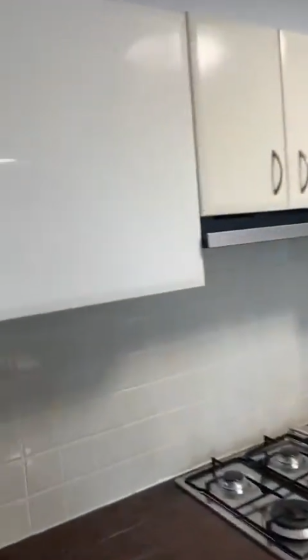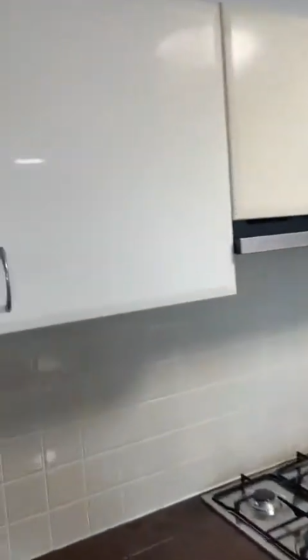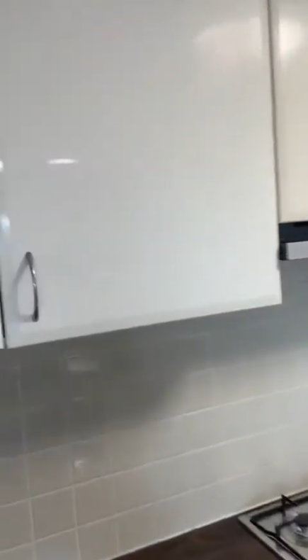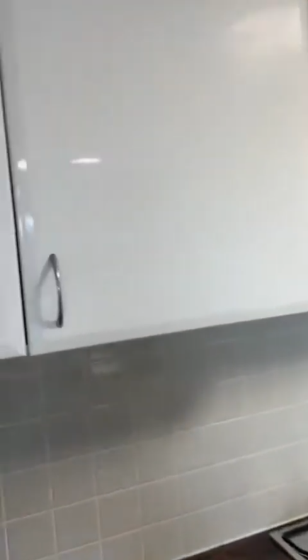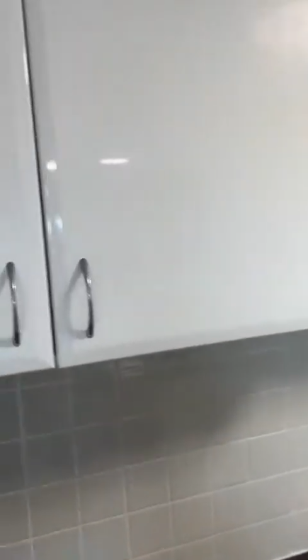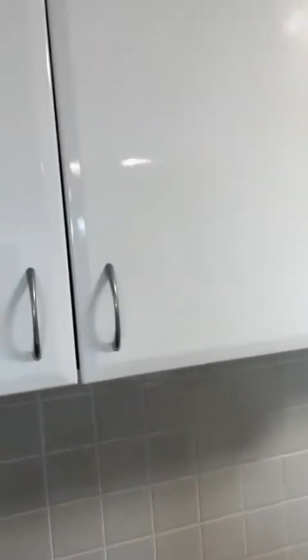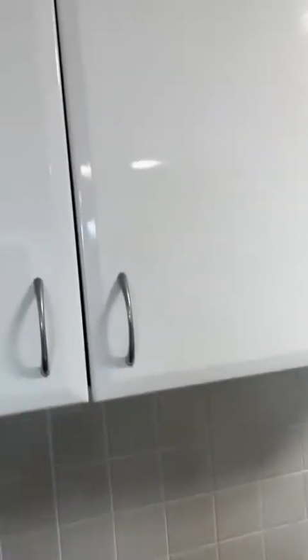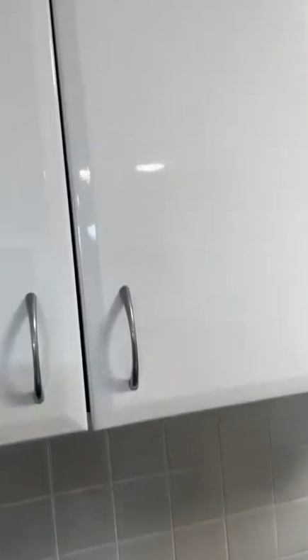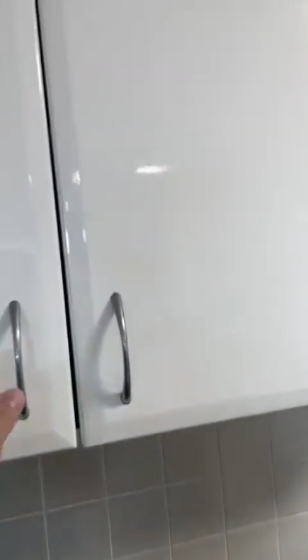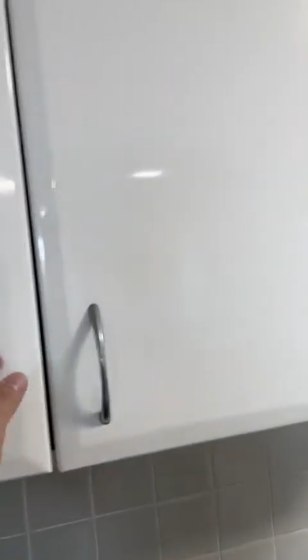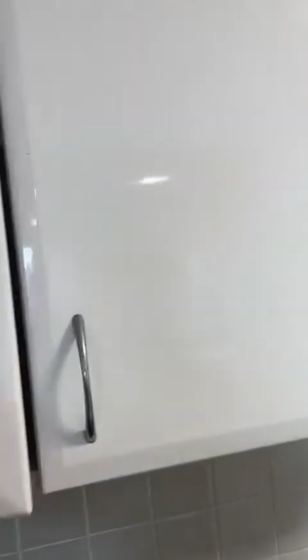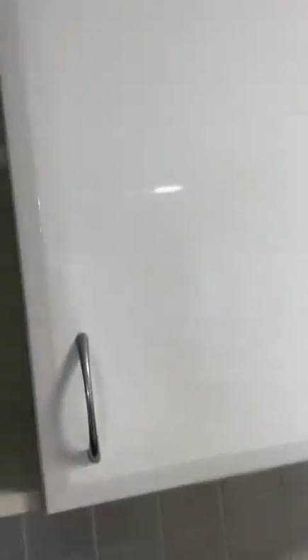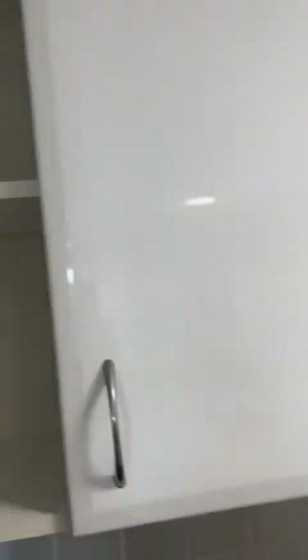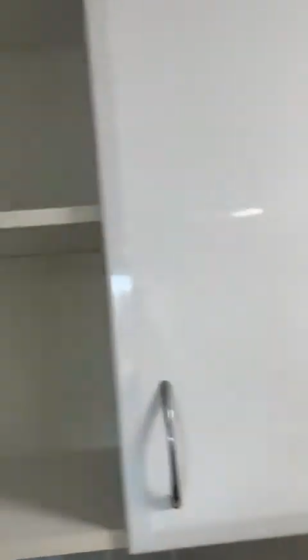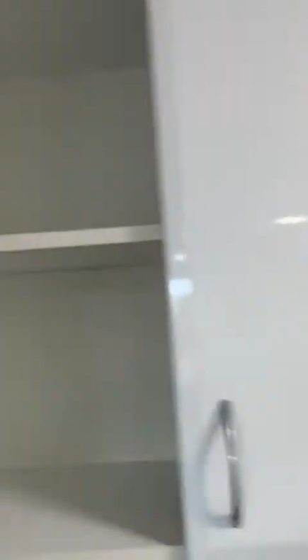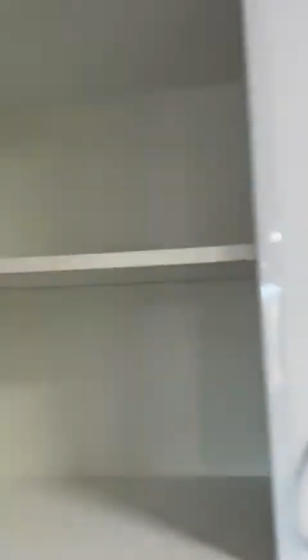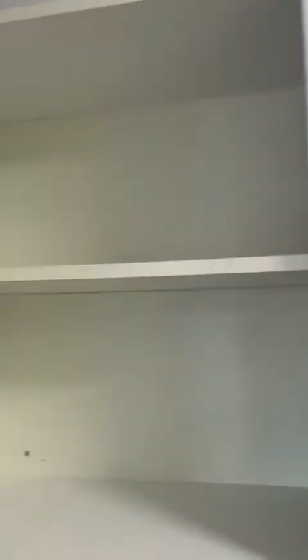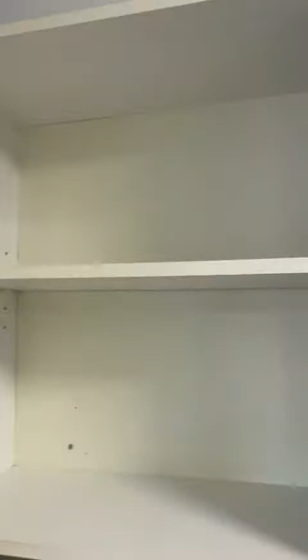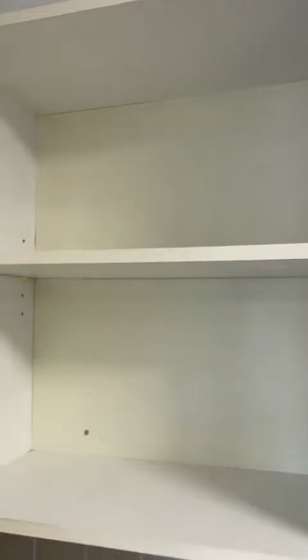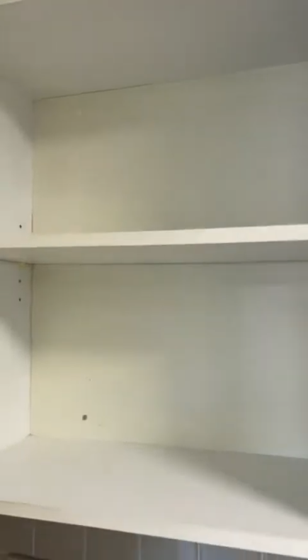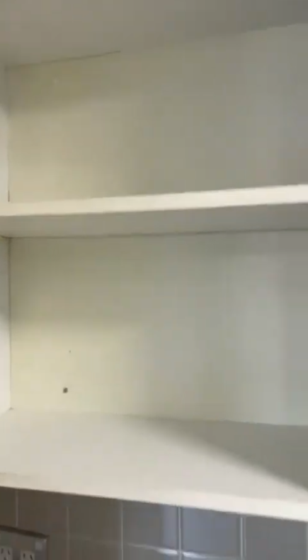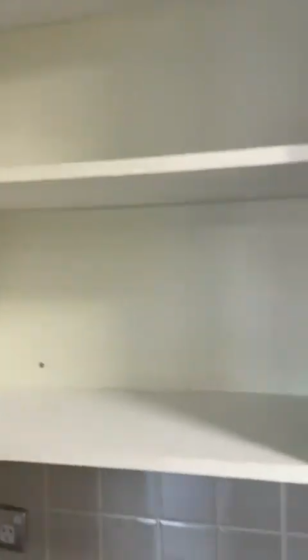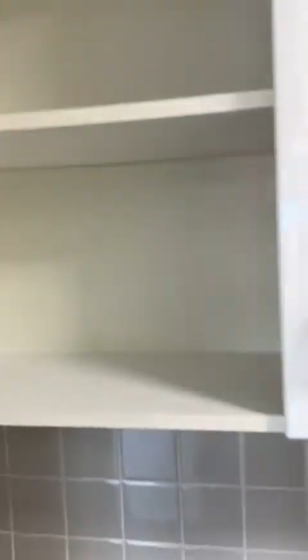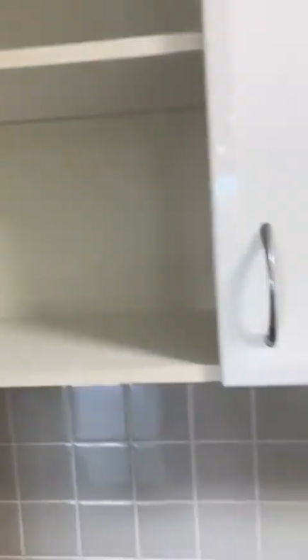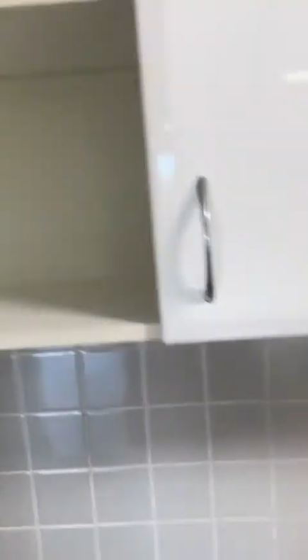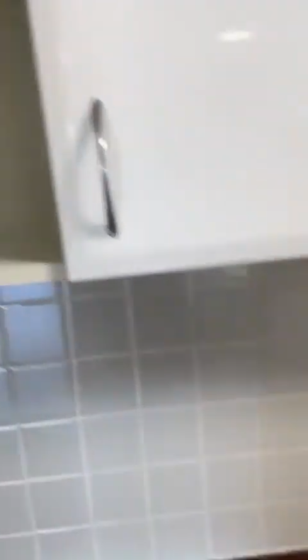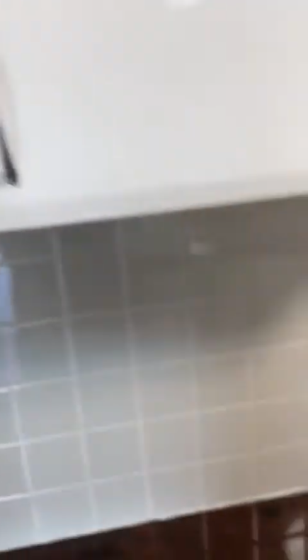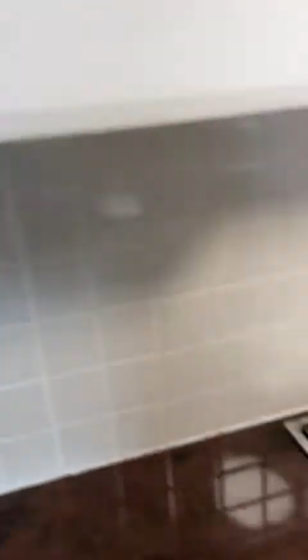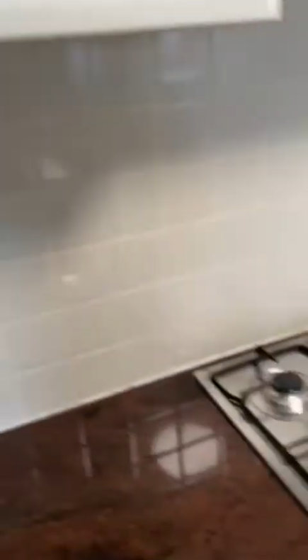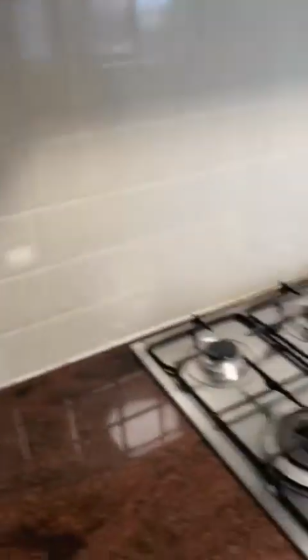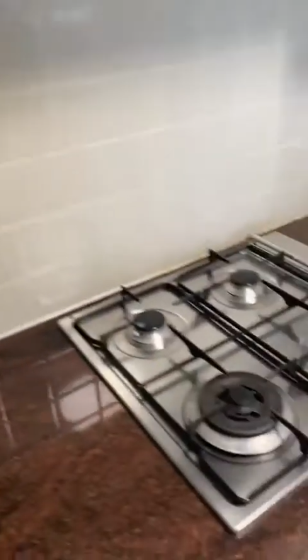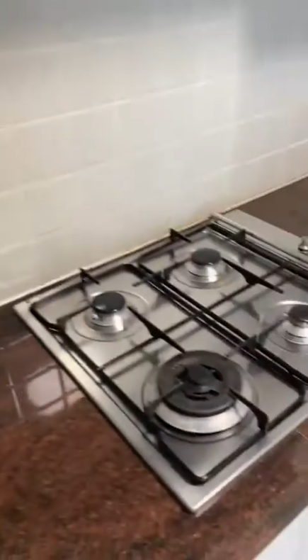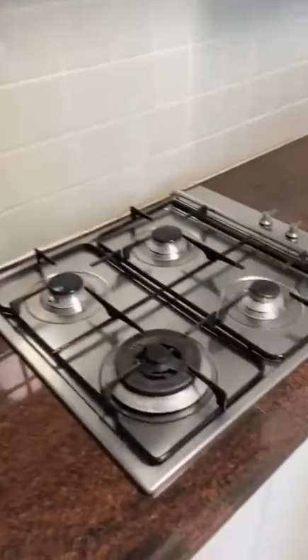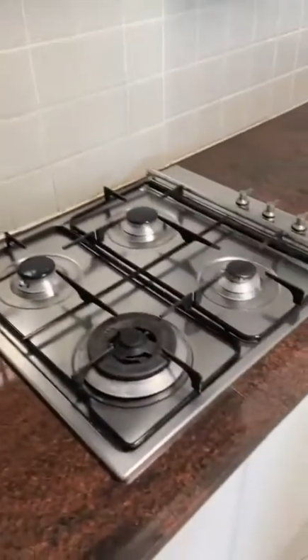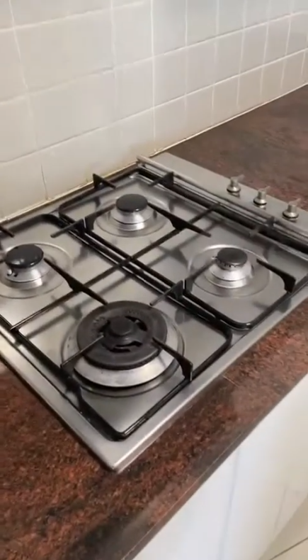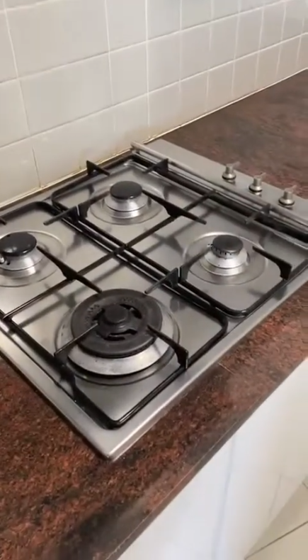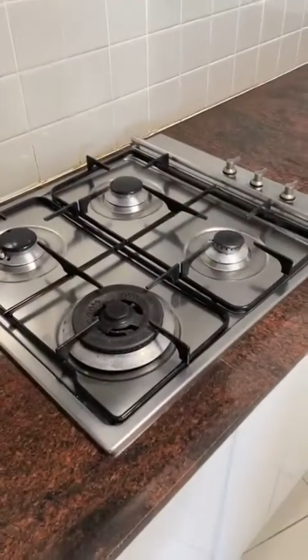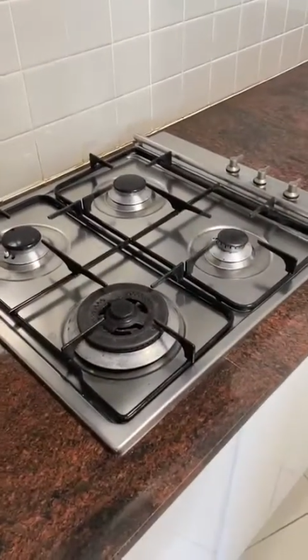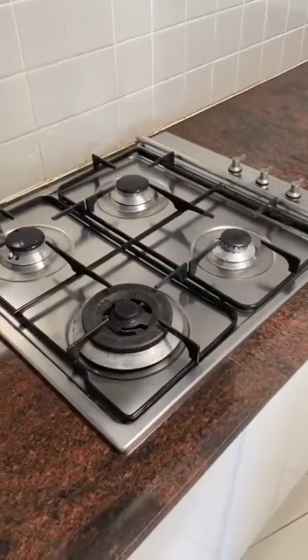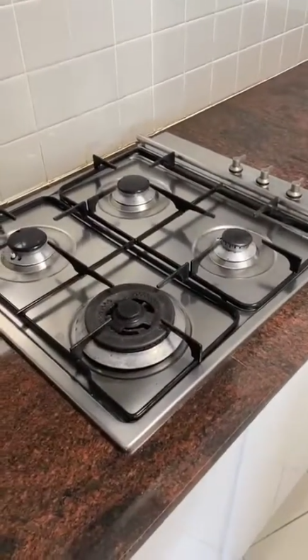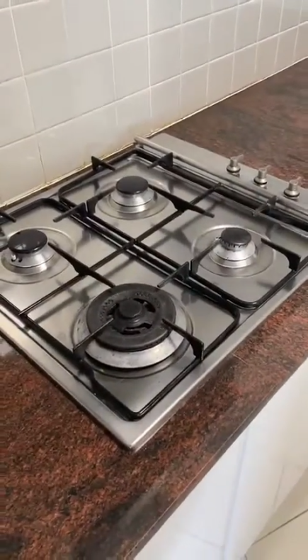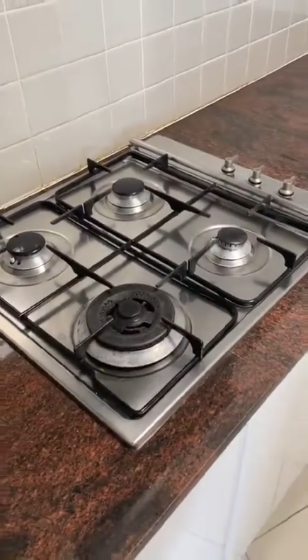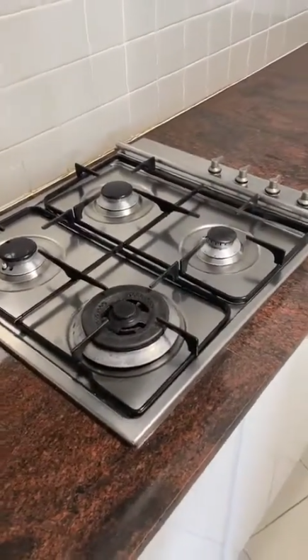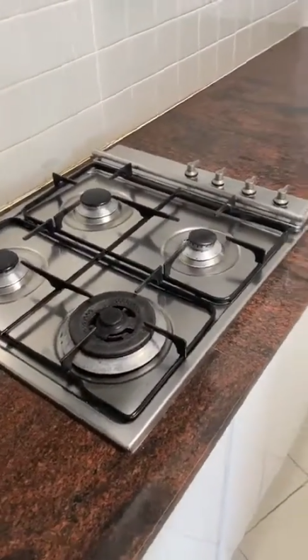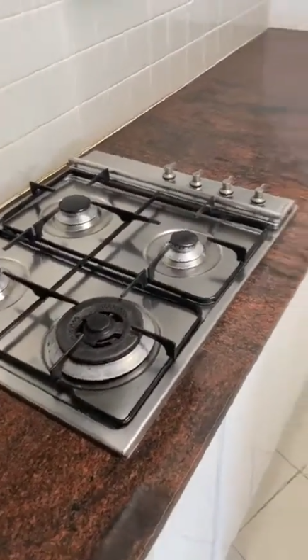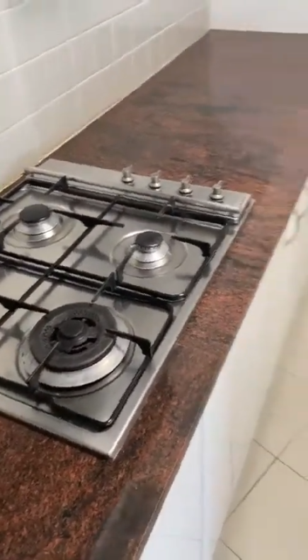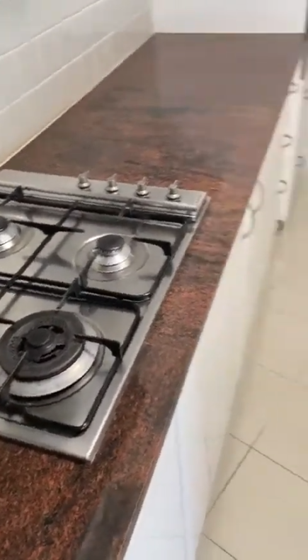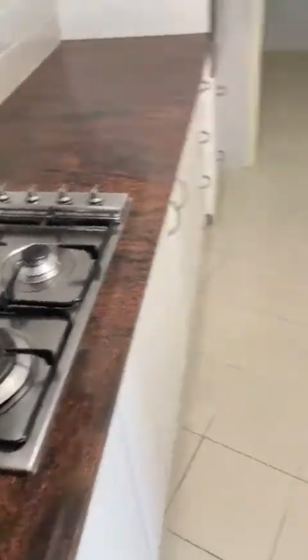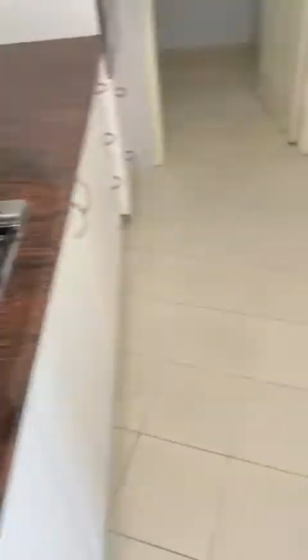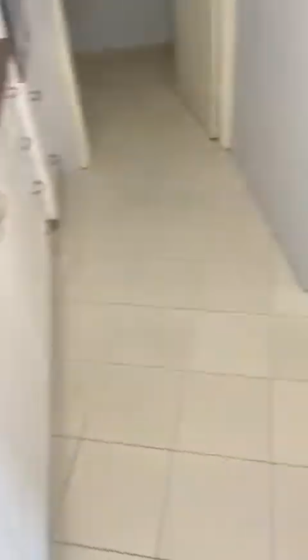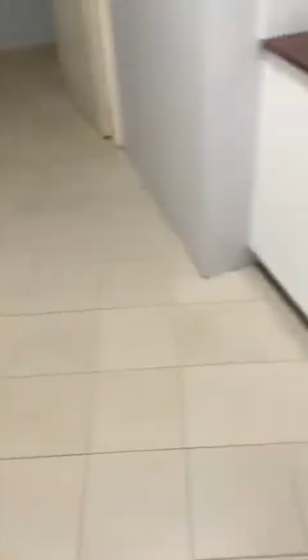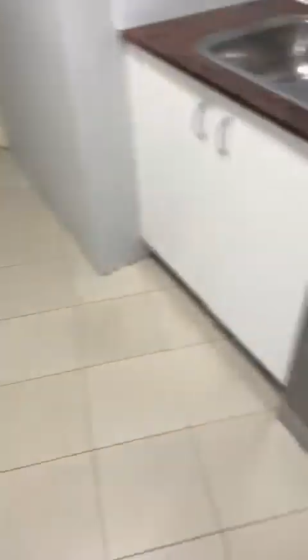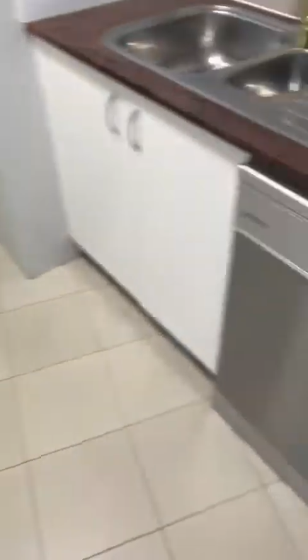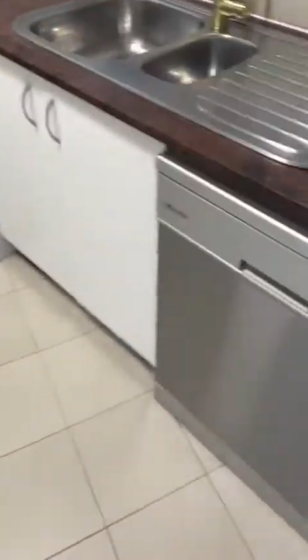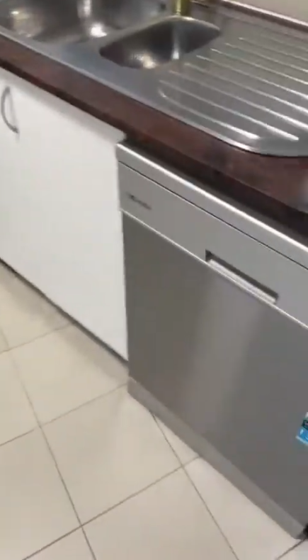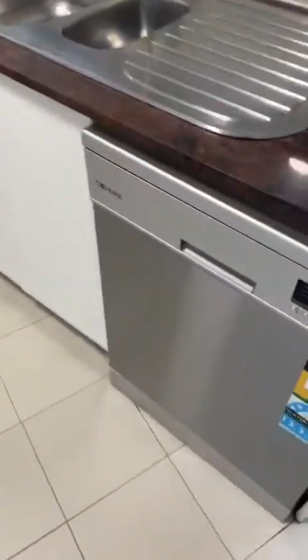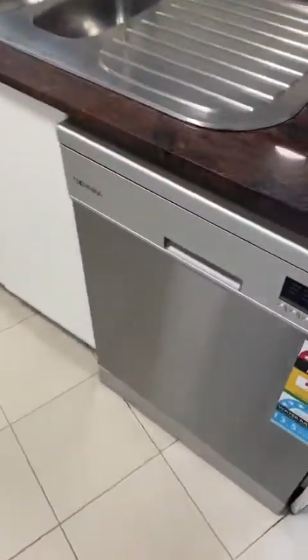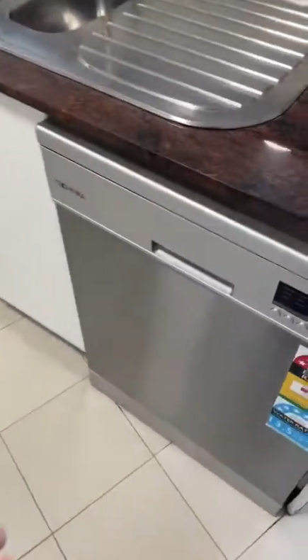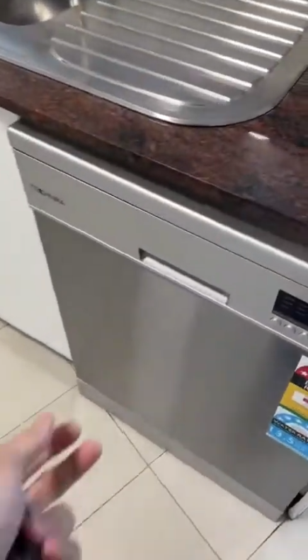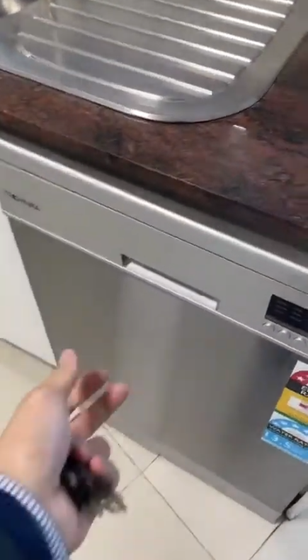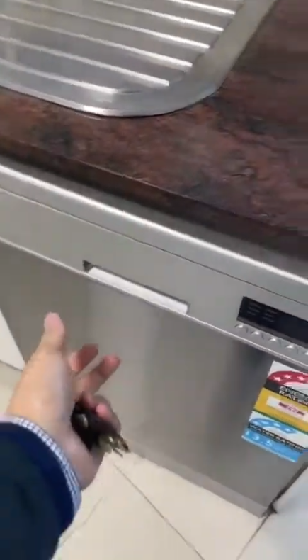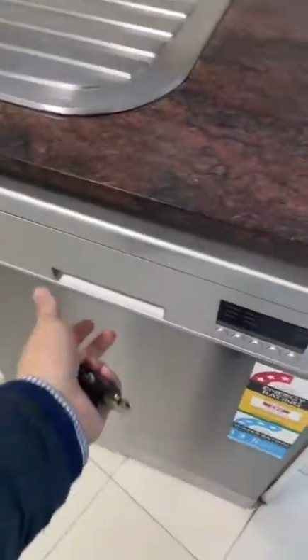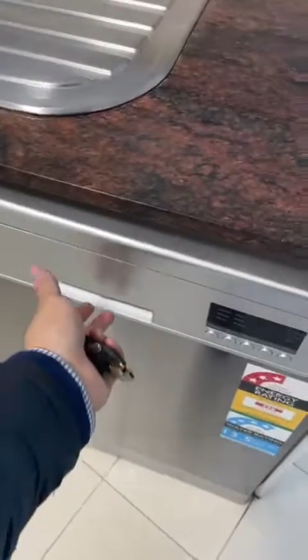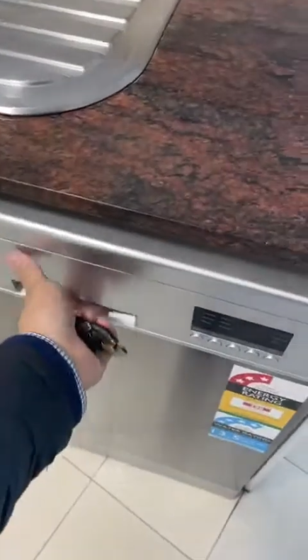Kitchen, plenty of storage. Gas stove. A dishwasher.